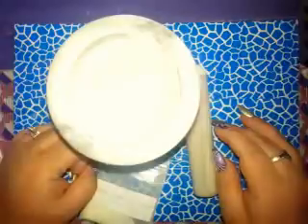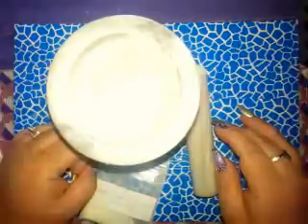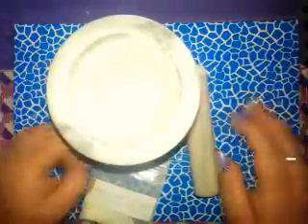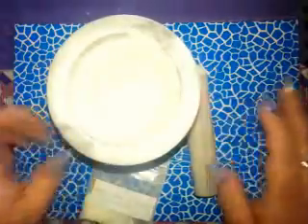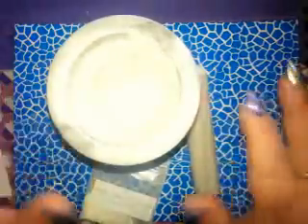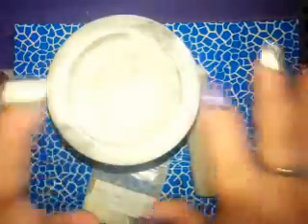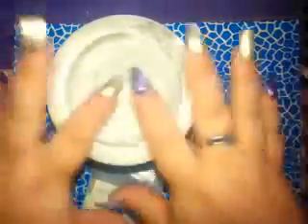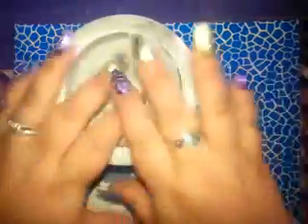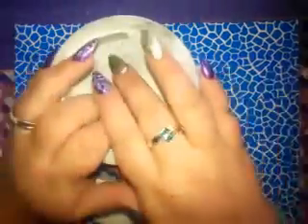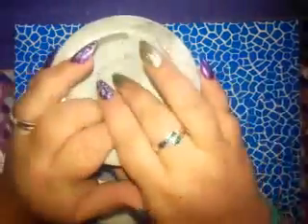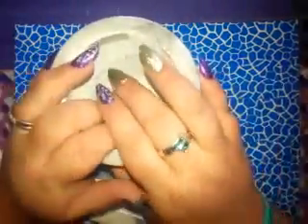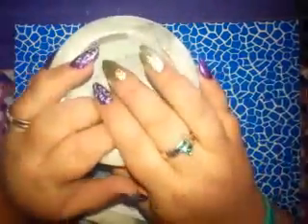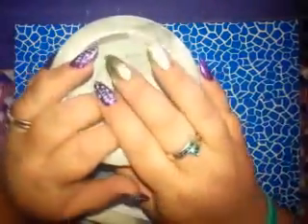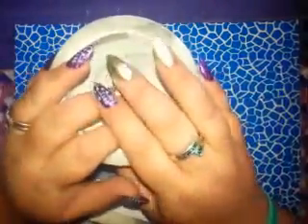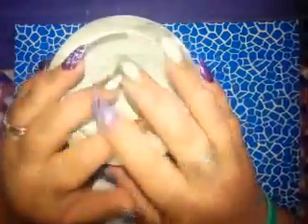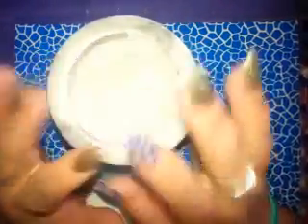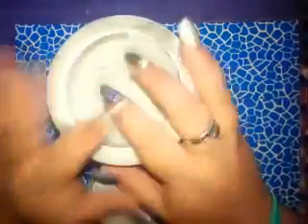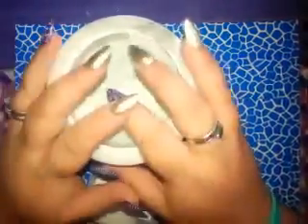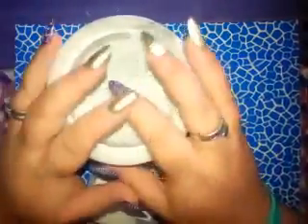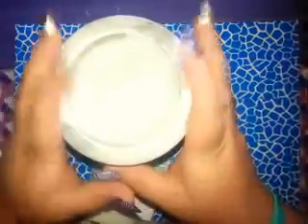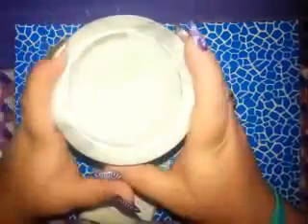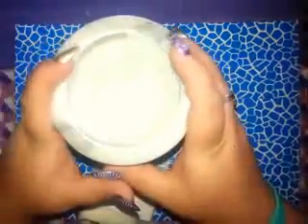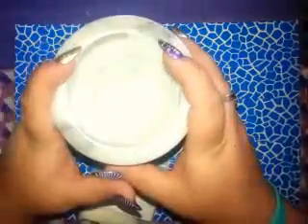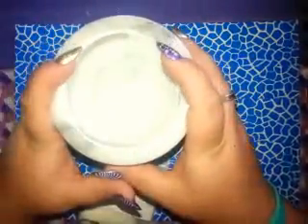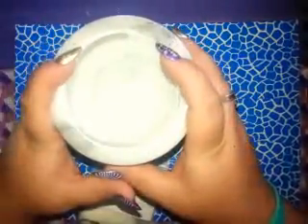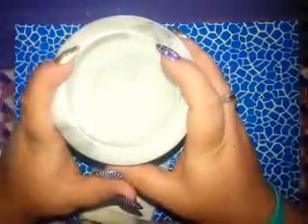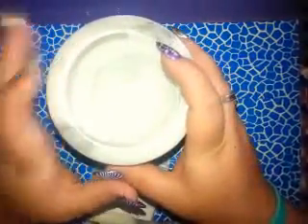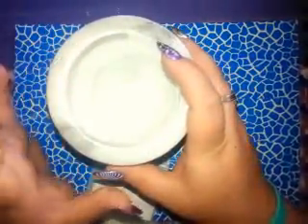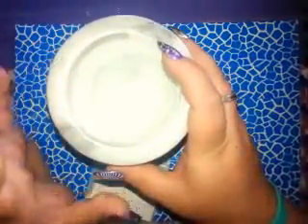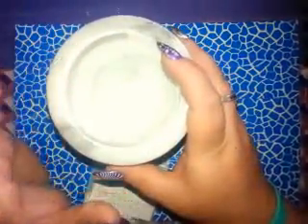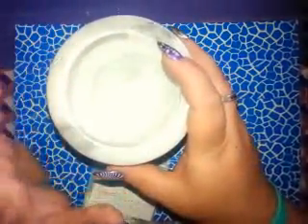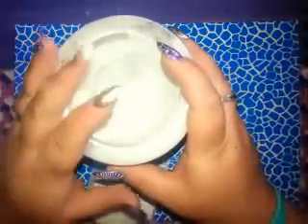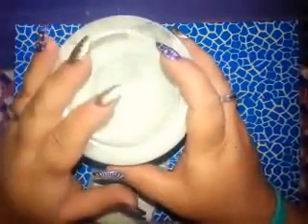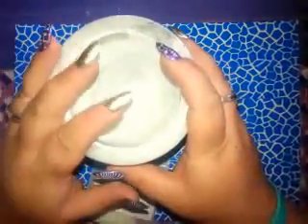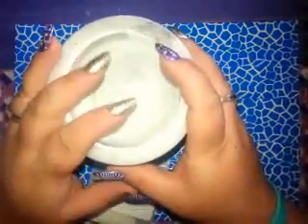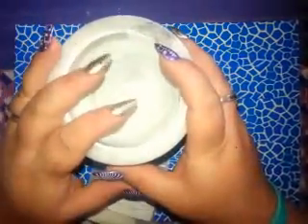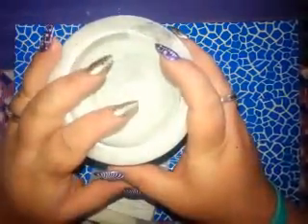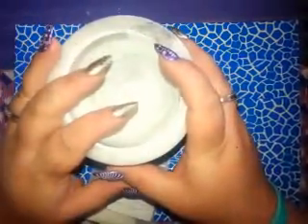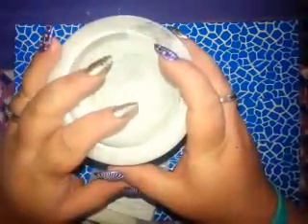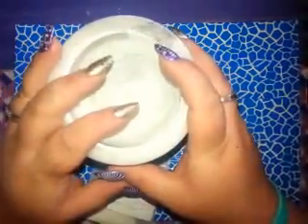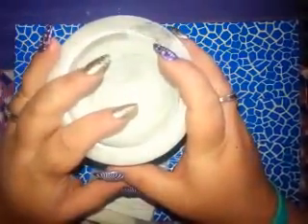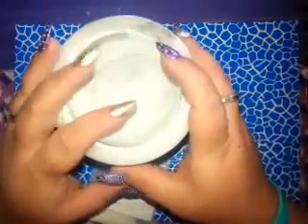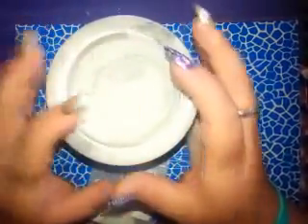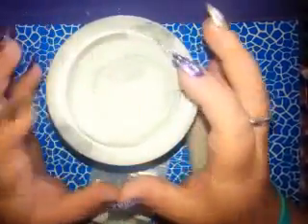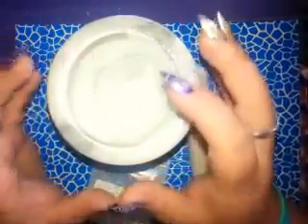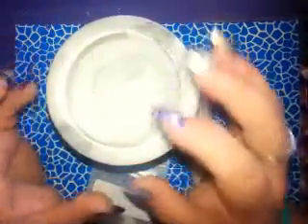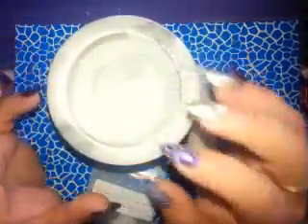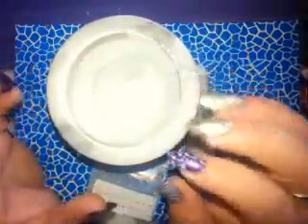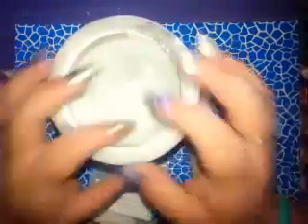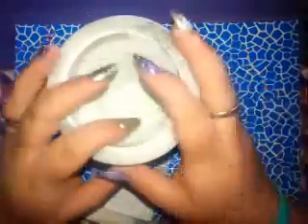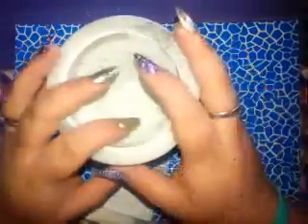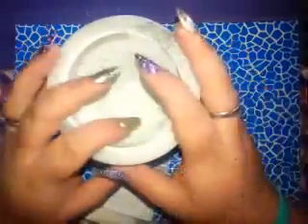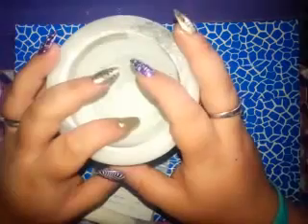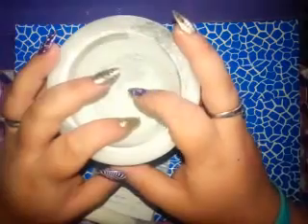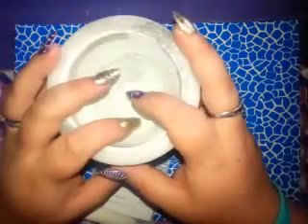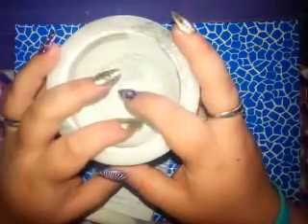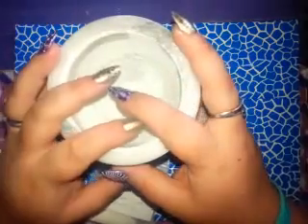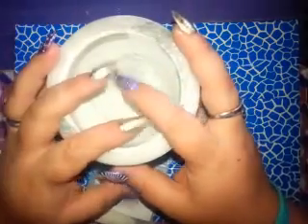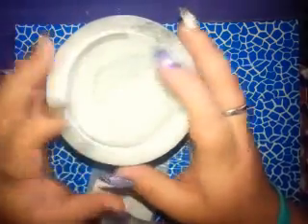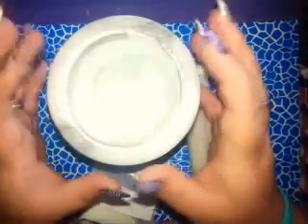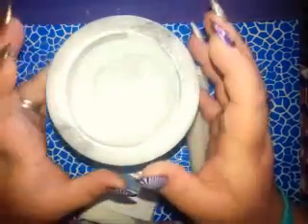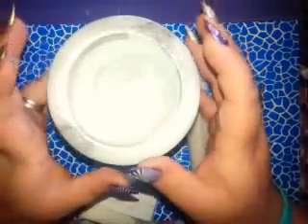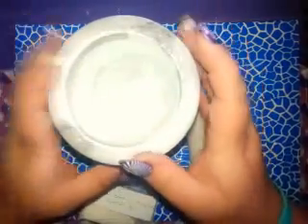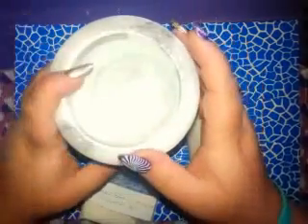Hi guys, I have a video for you today. I'm going to make this Galaxy acrylic mix.